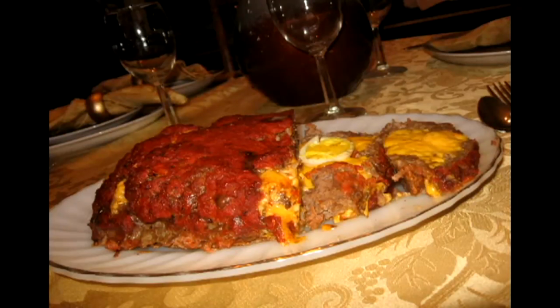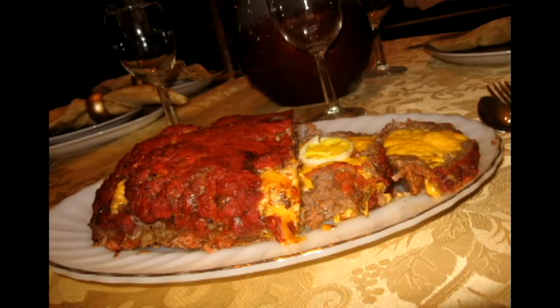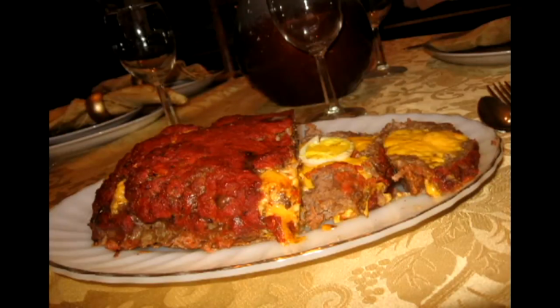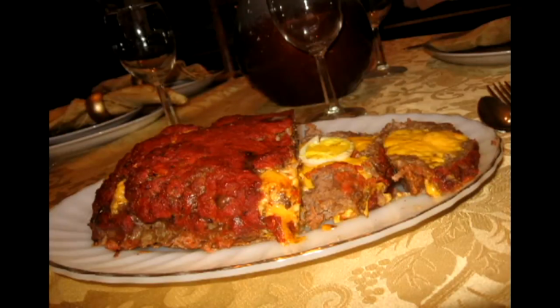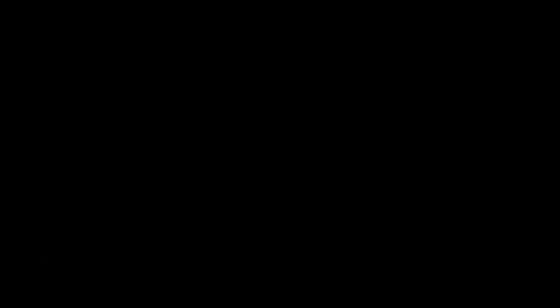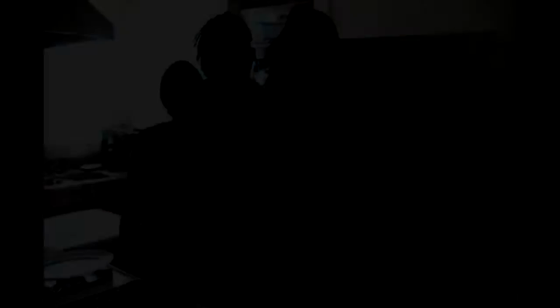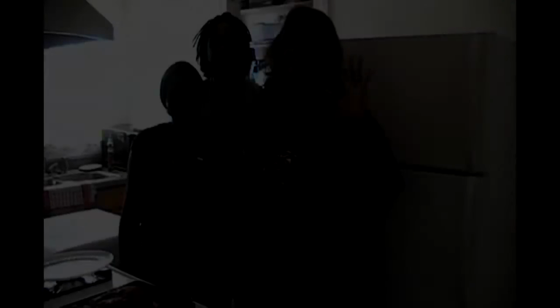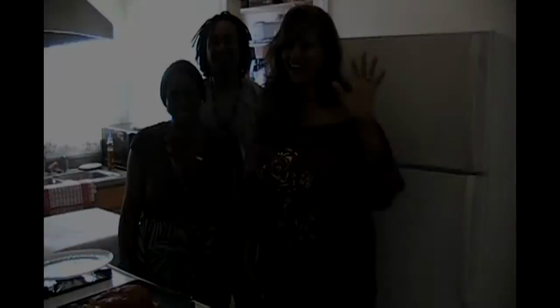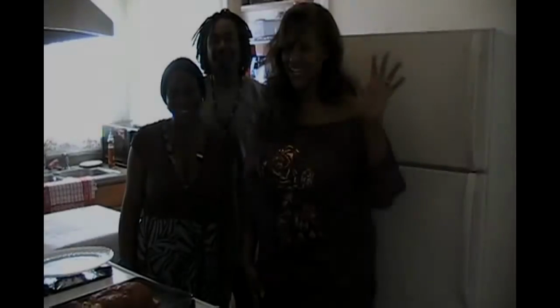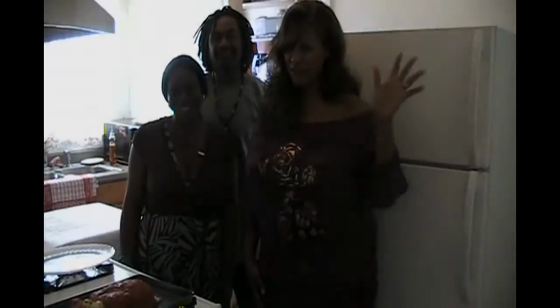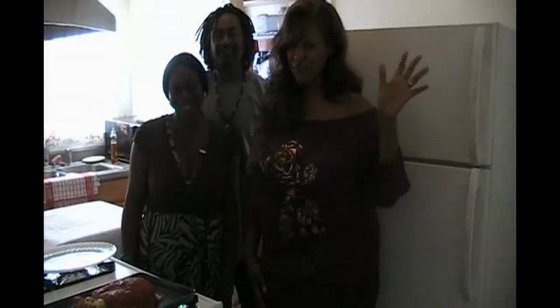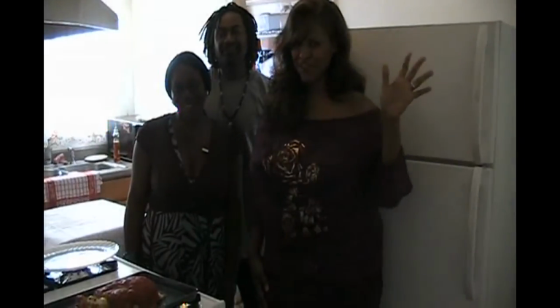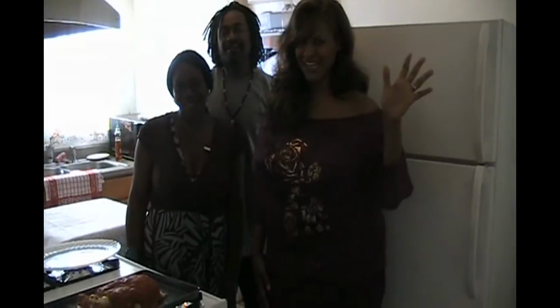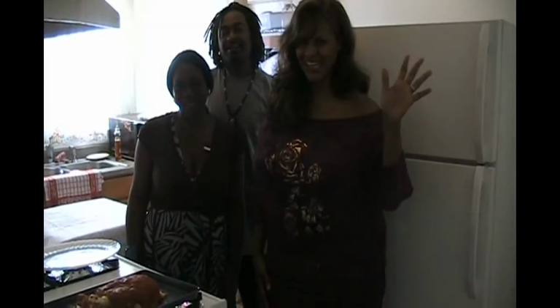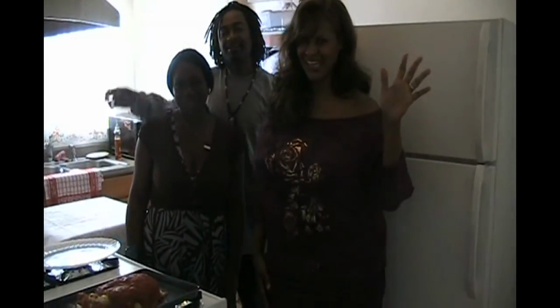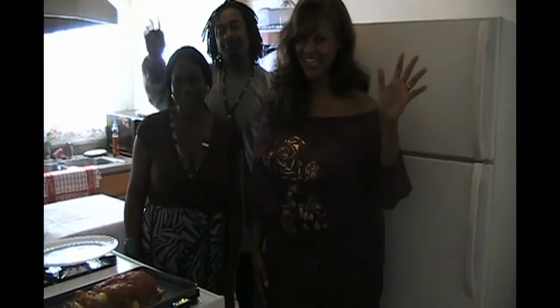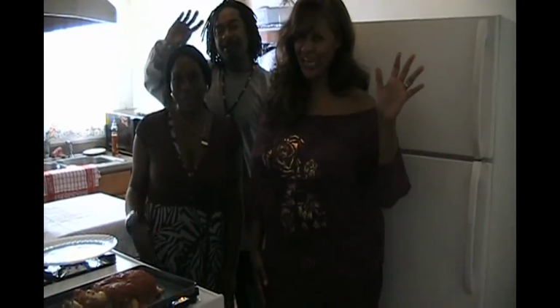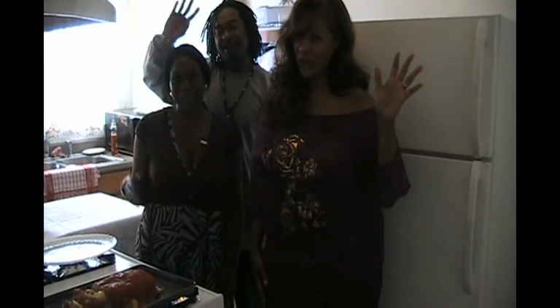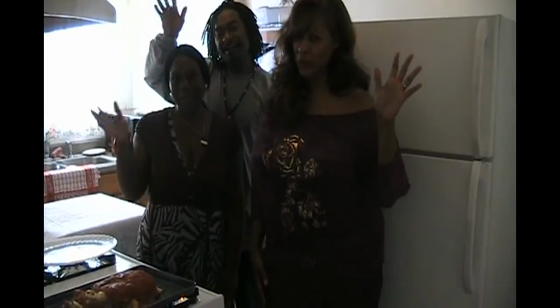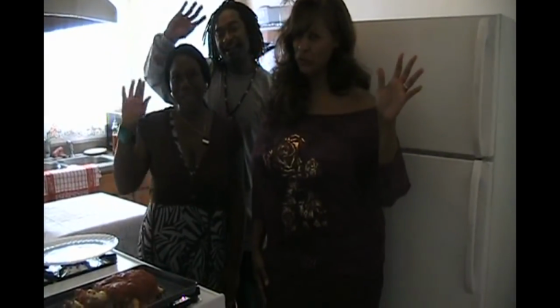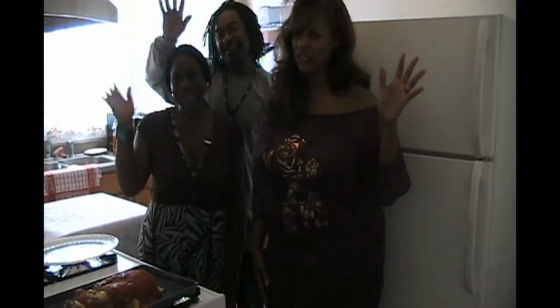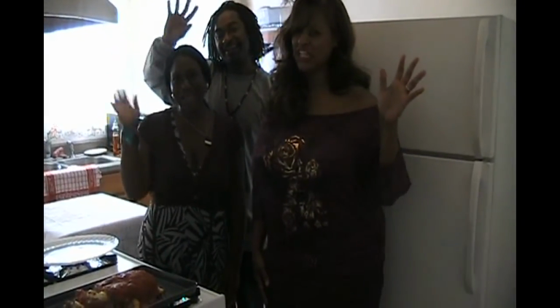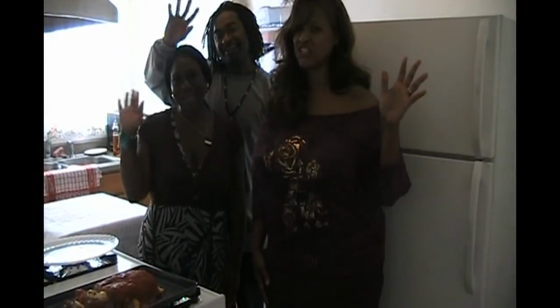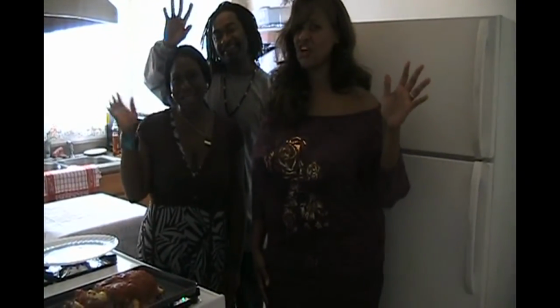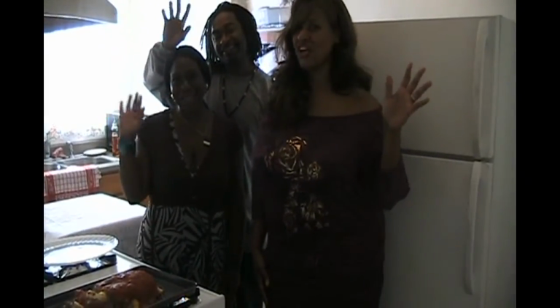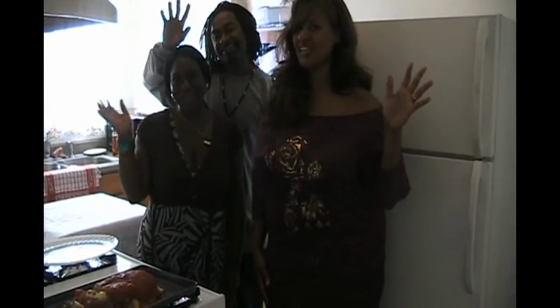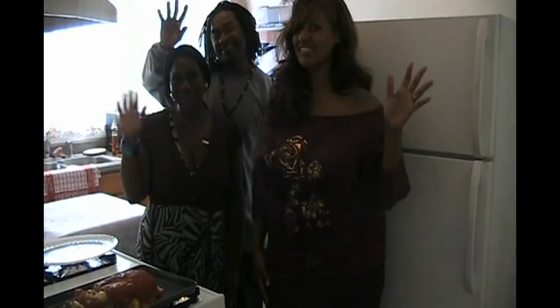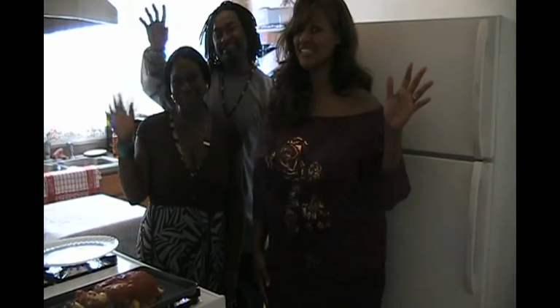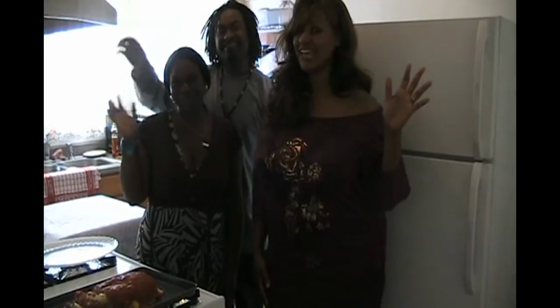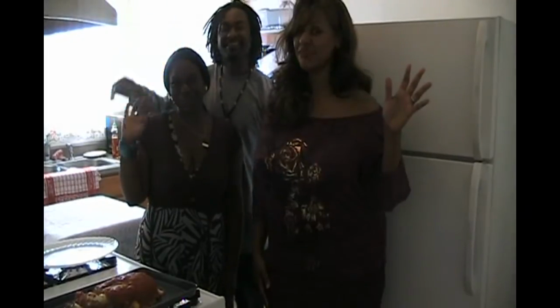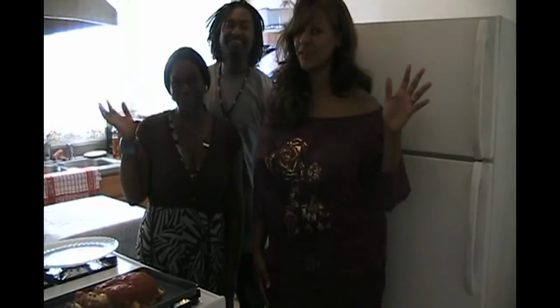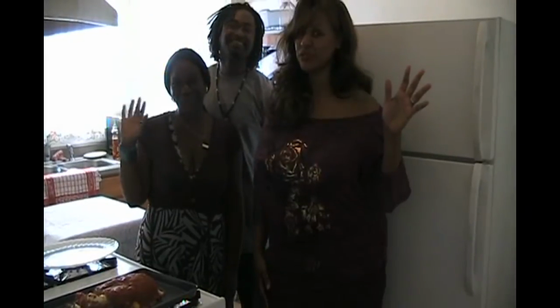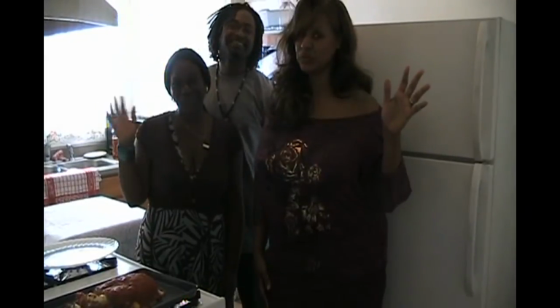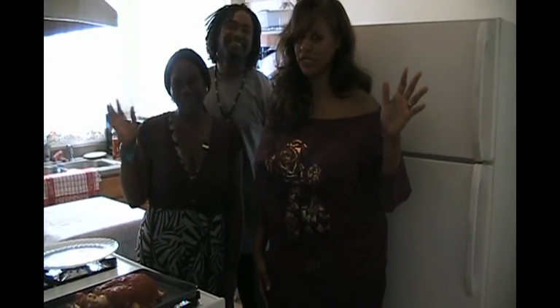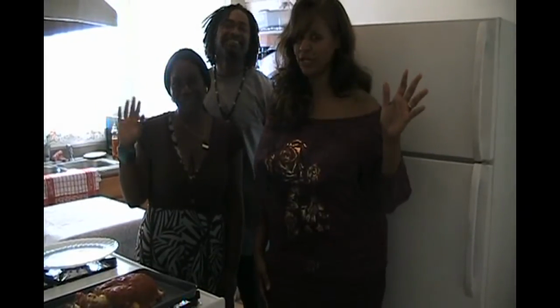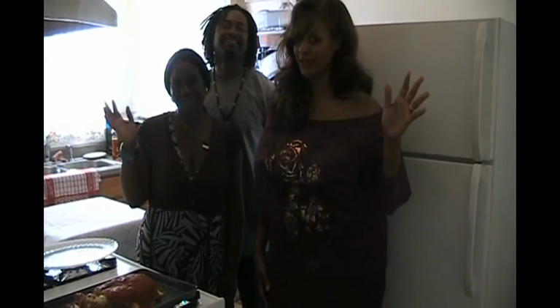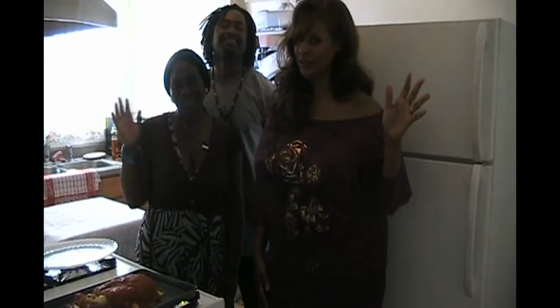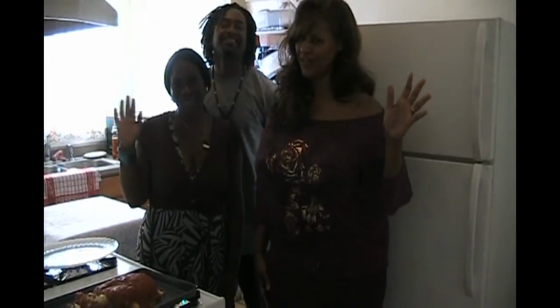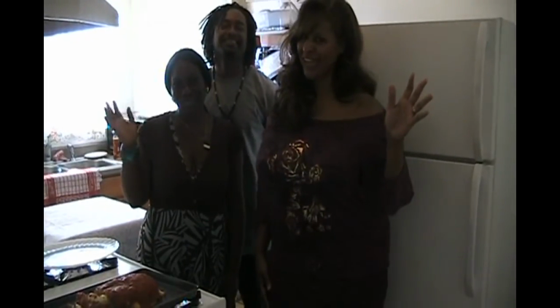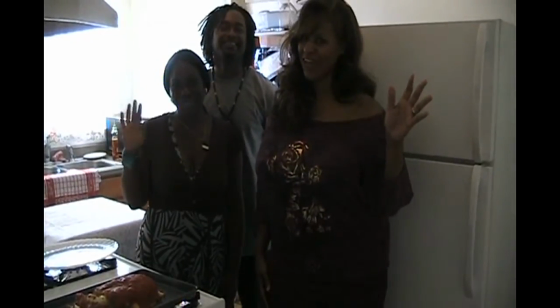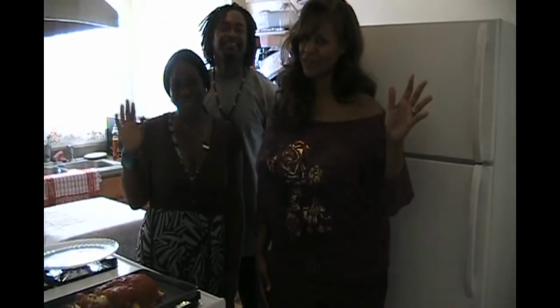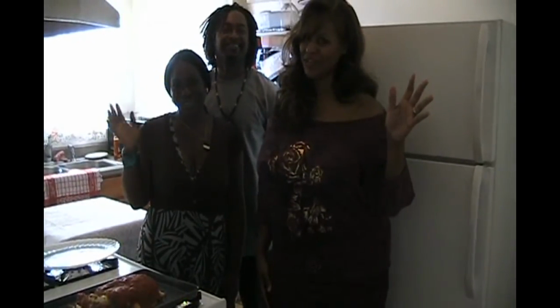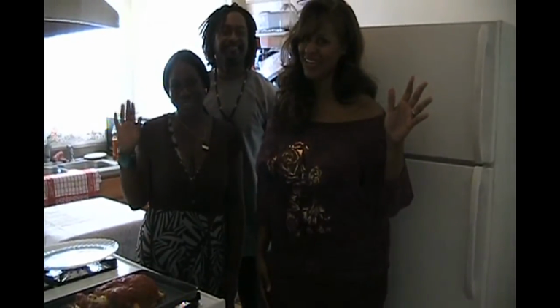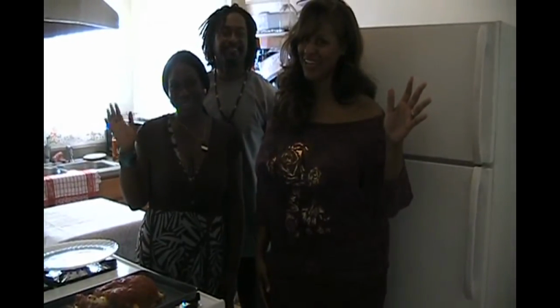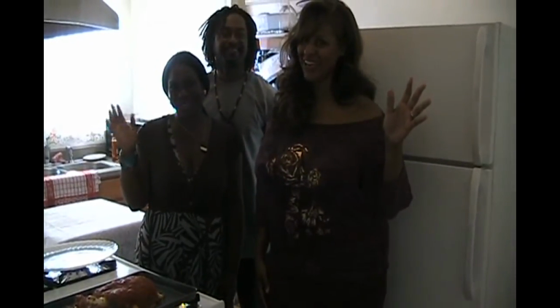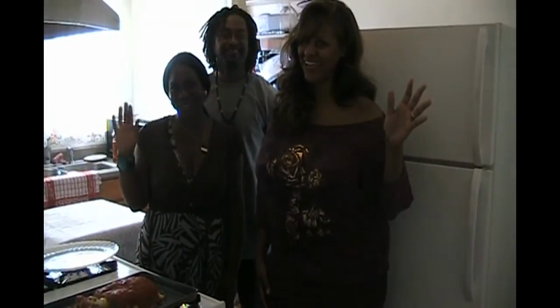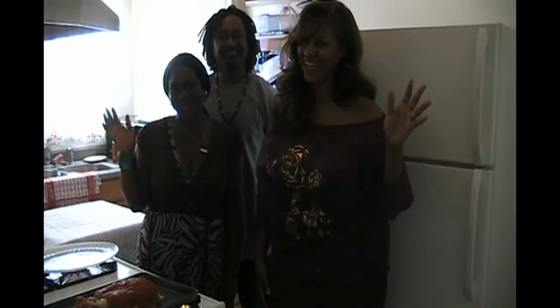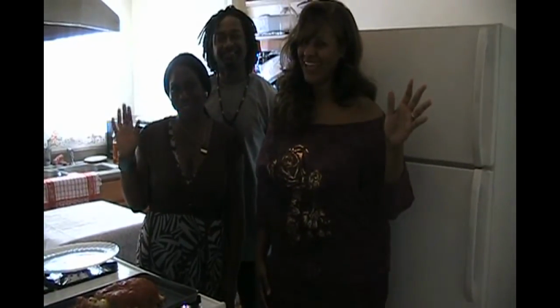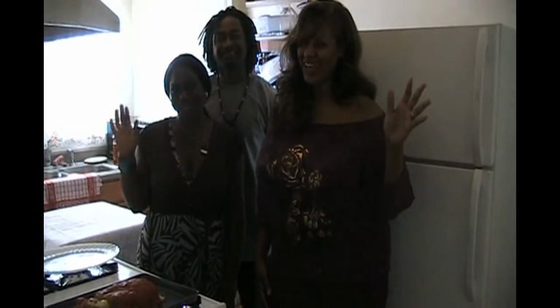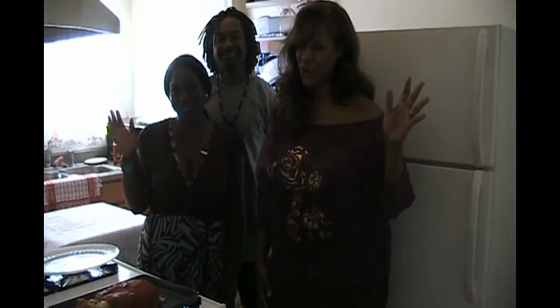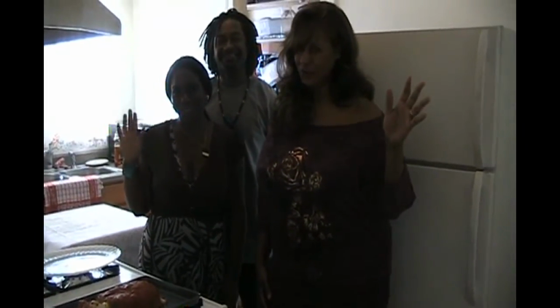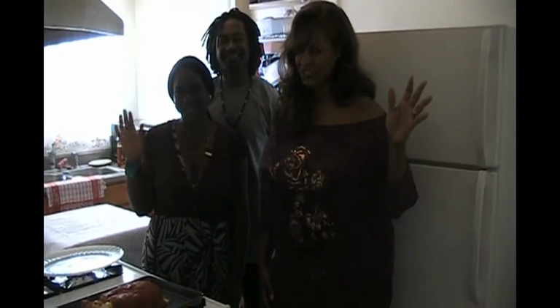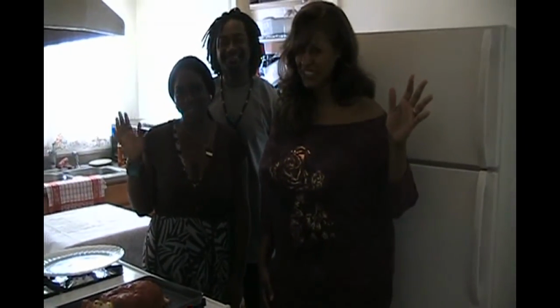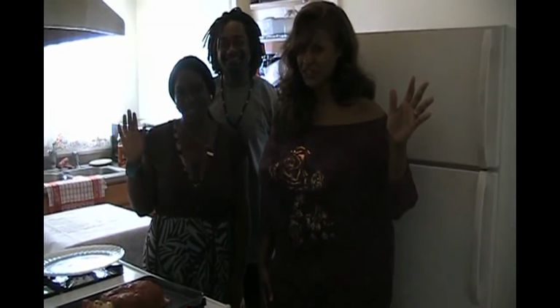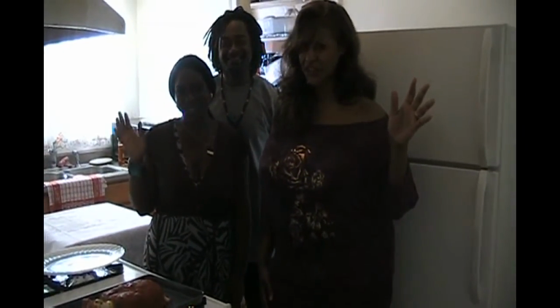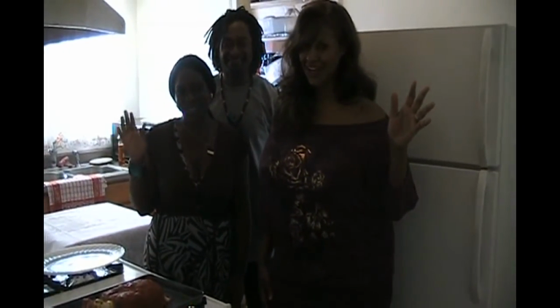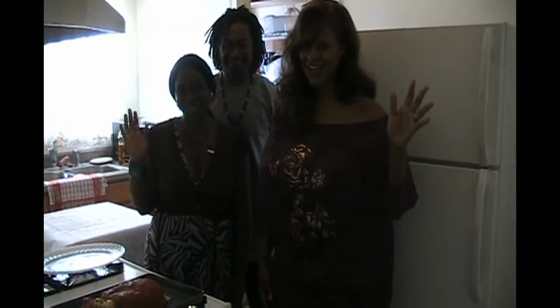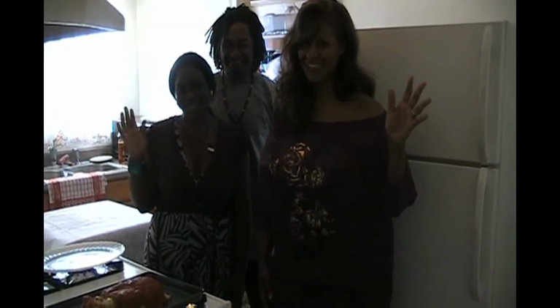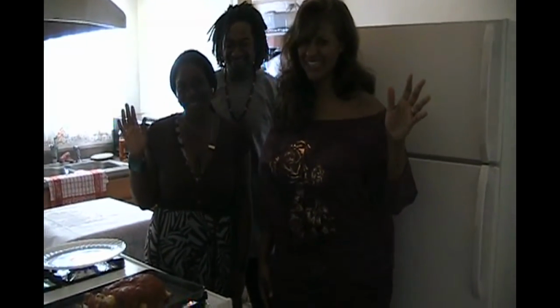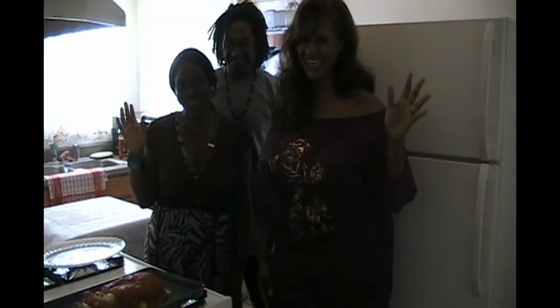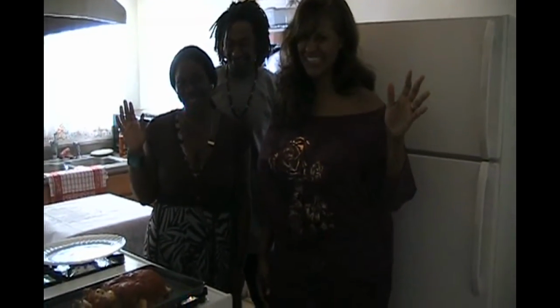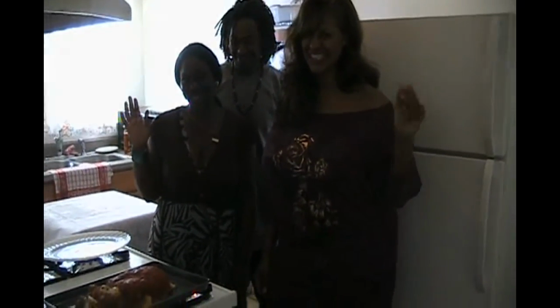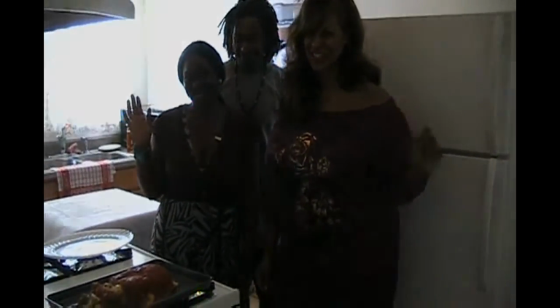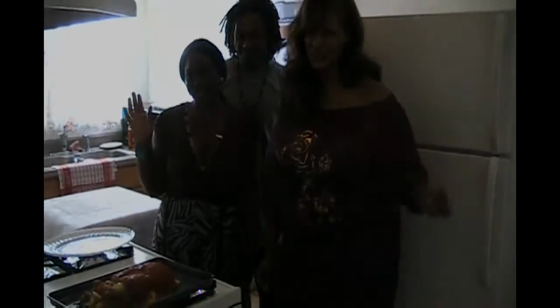Bye everybody! I hope you enjoyed this segment with Cooking with Aunt Rita. Hope to see you guys again soon.